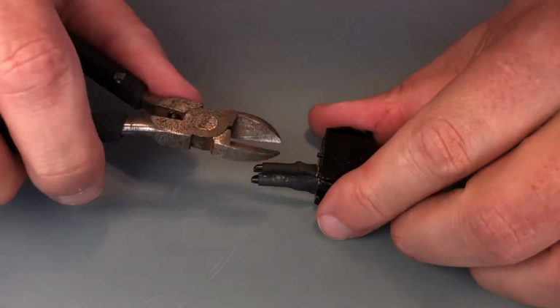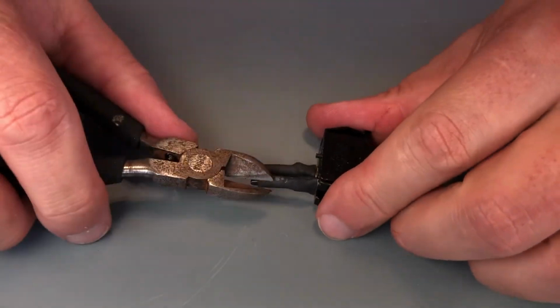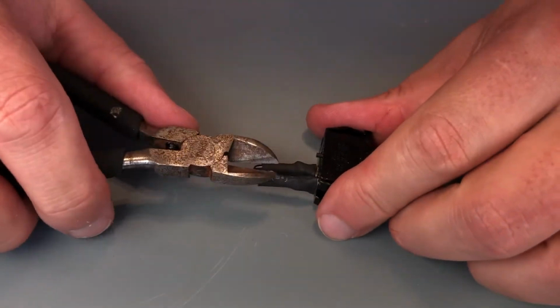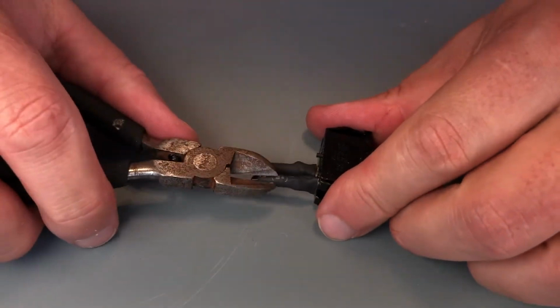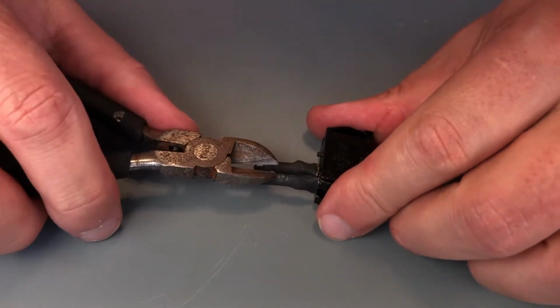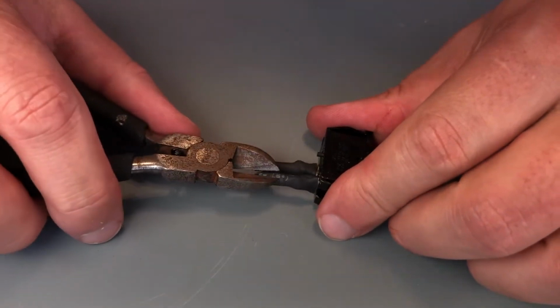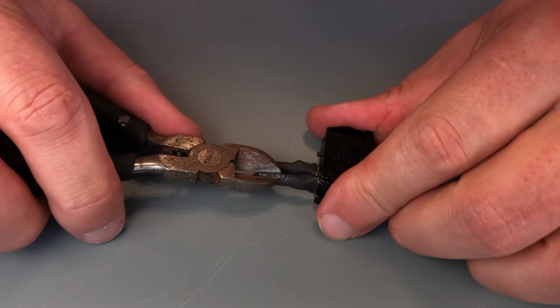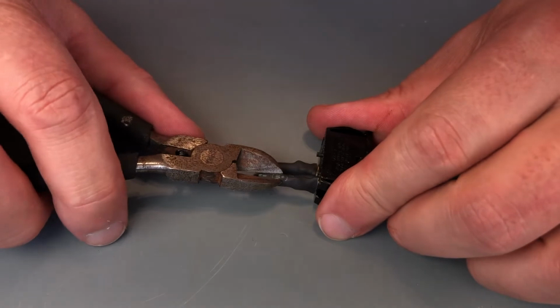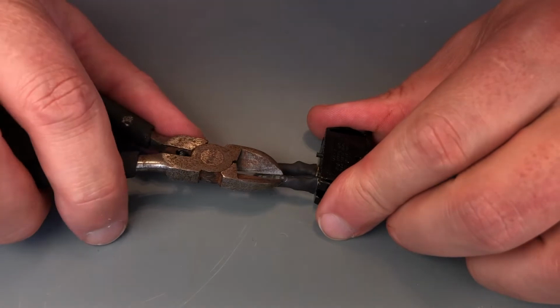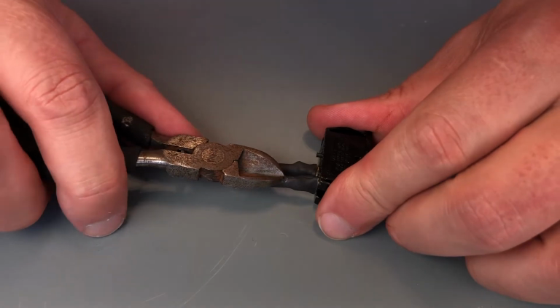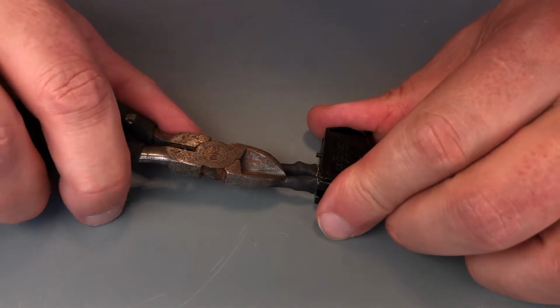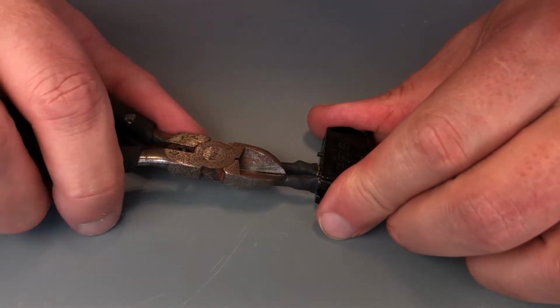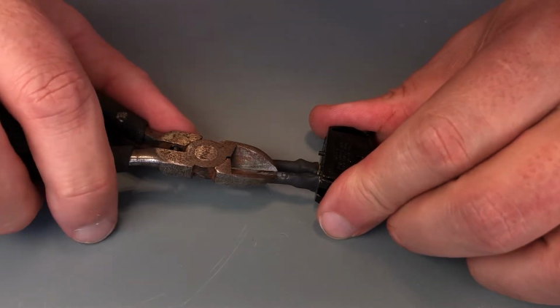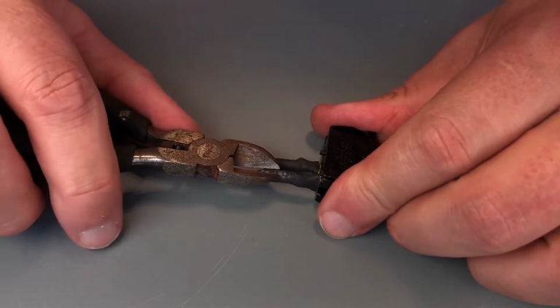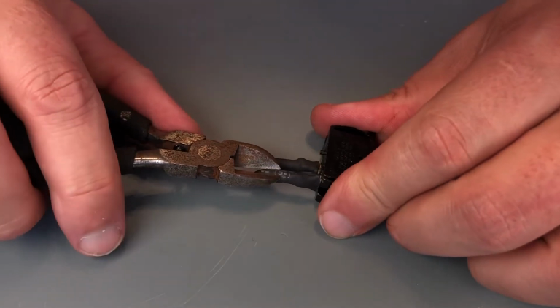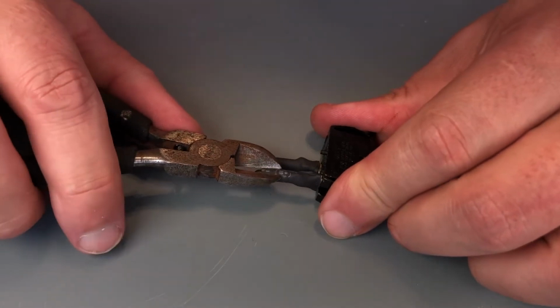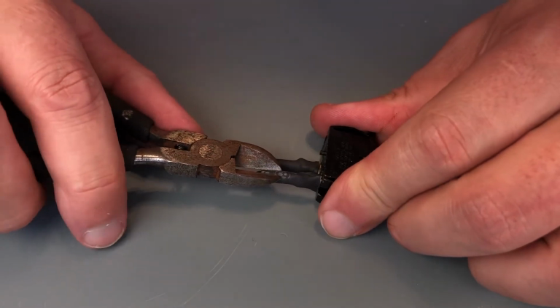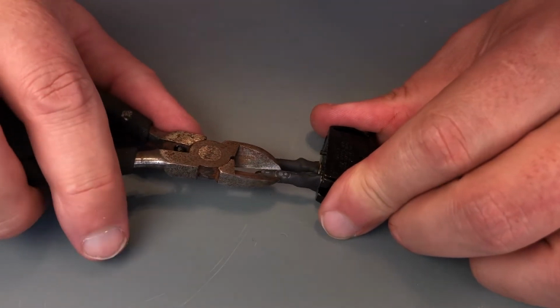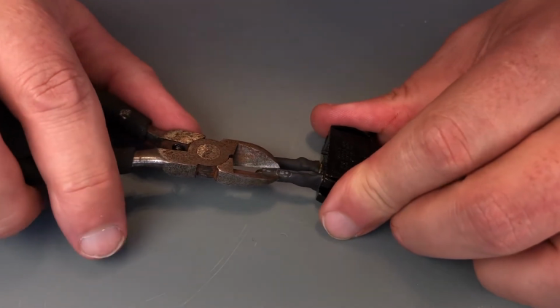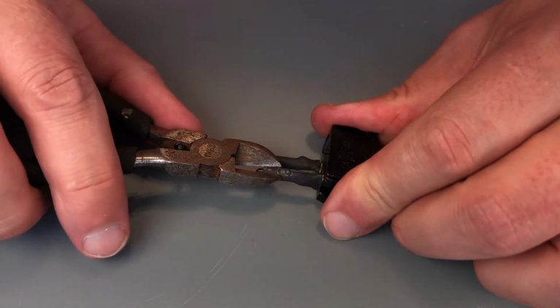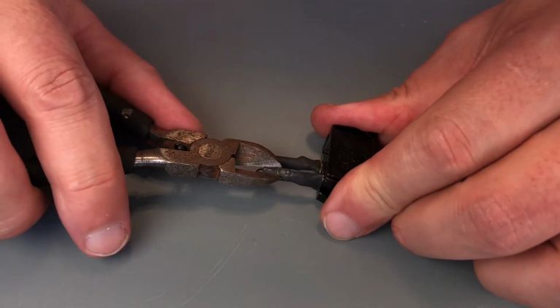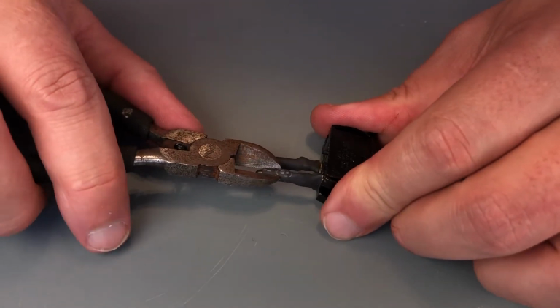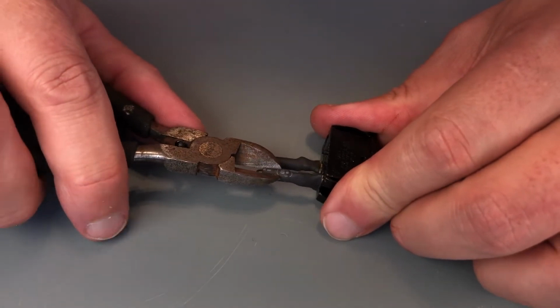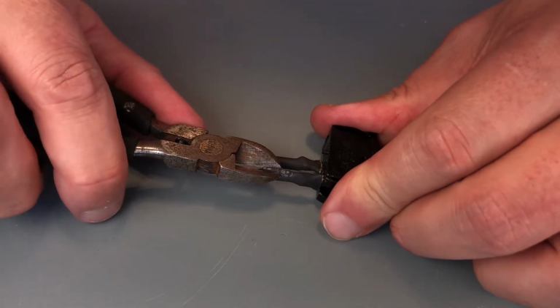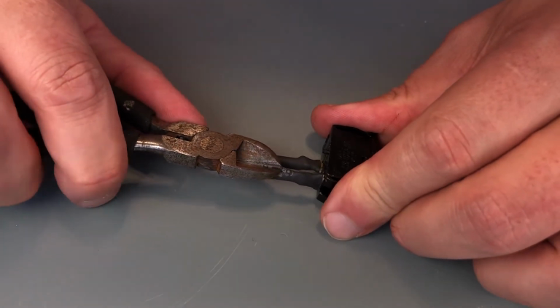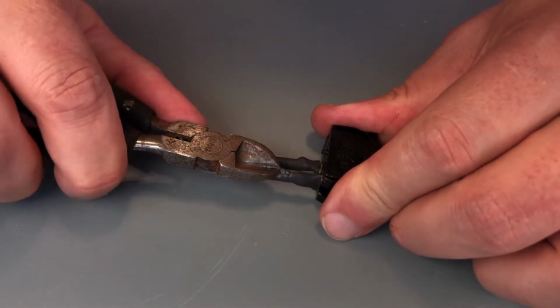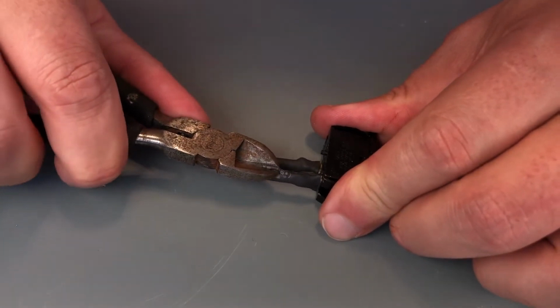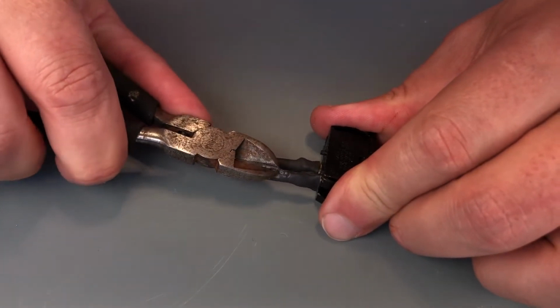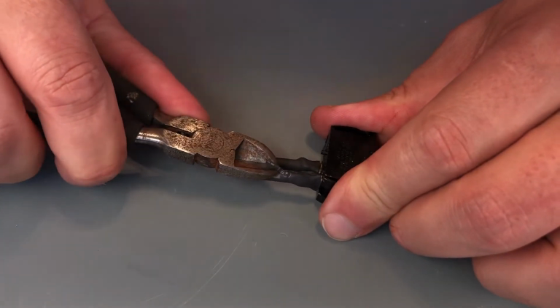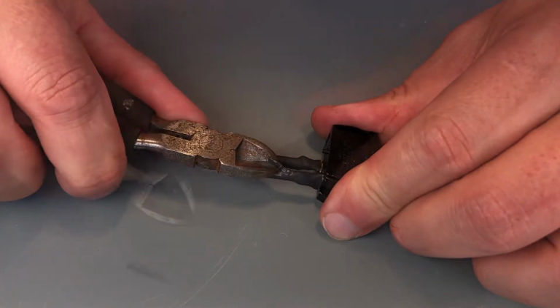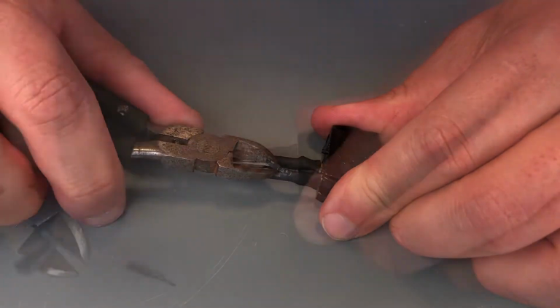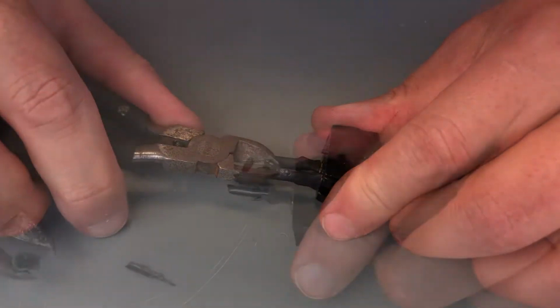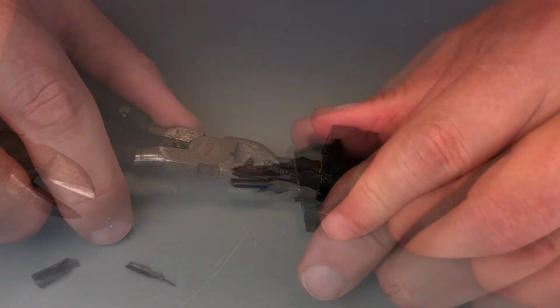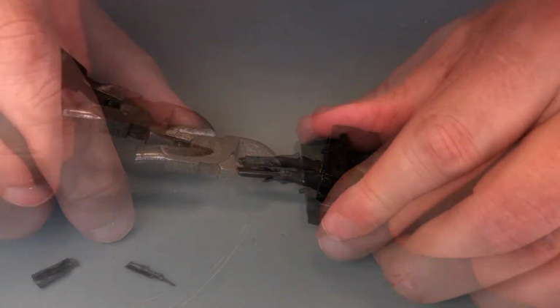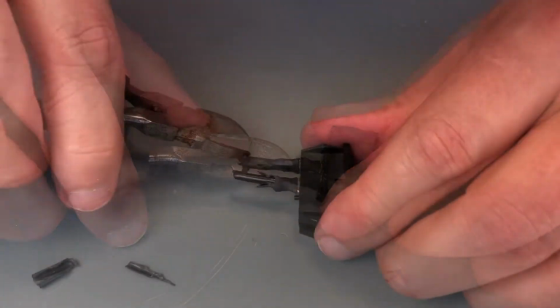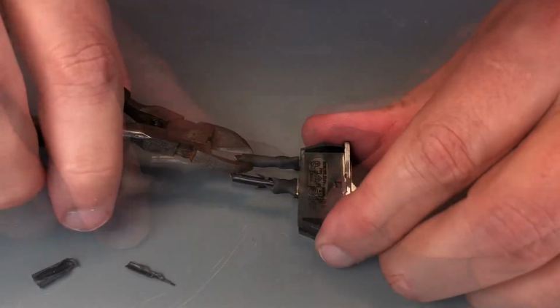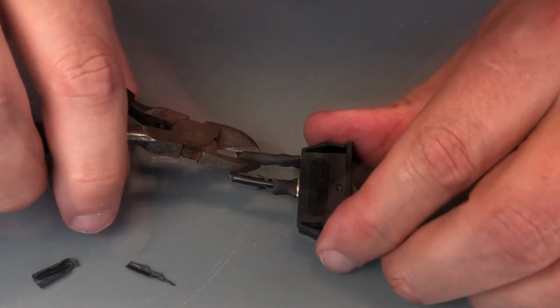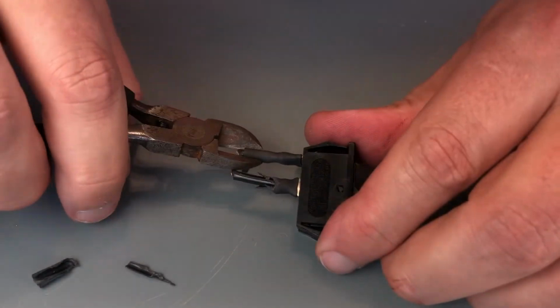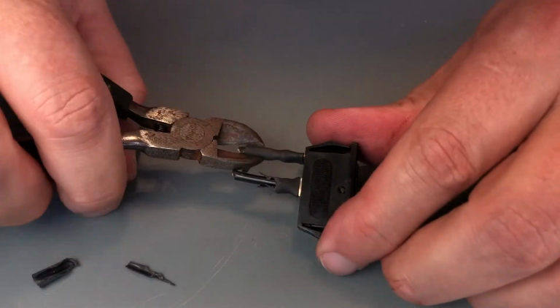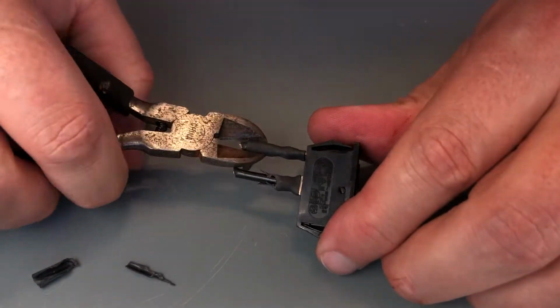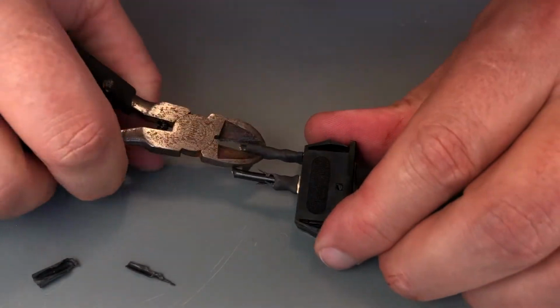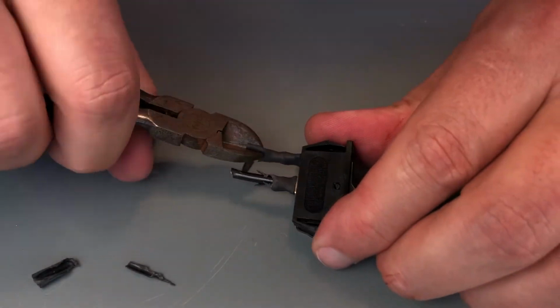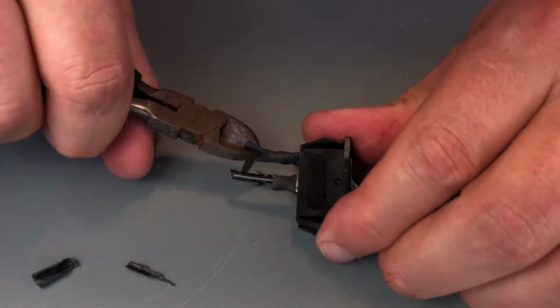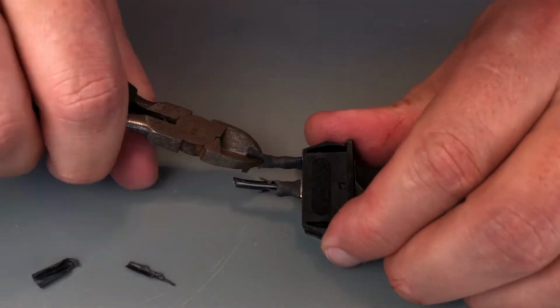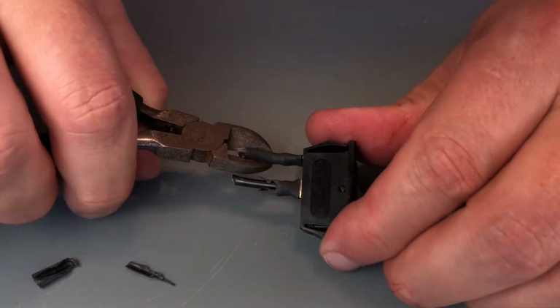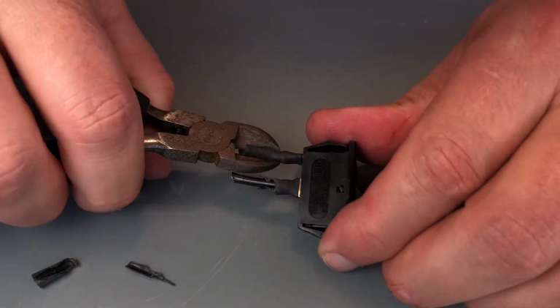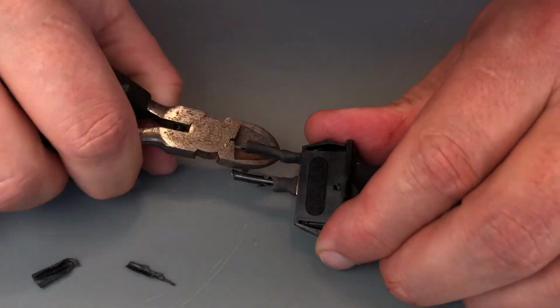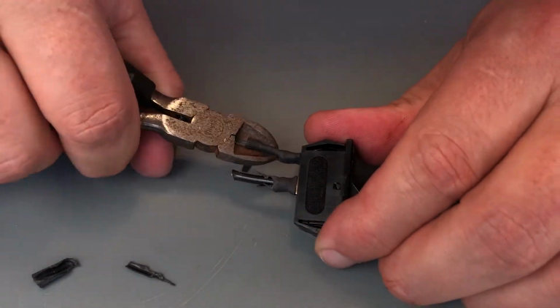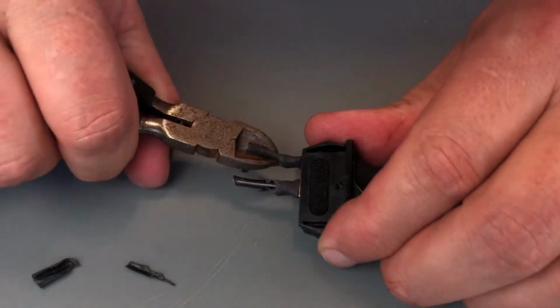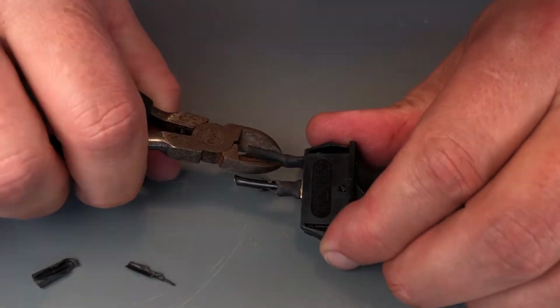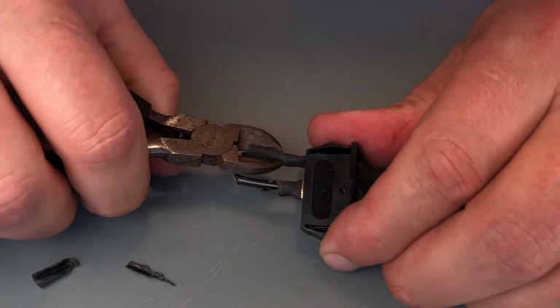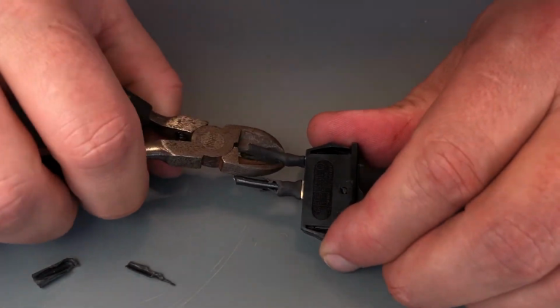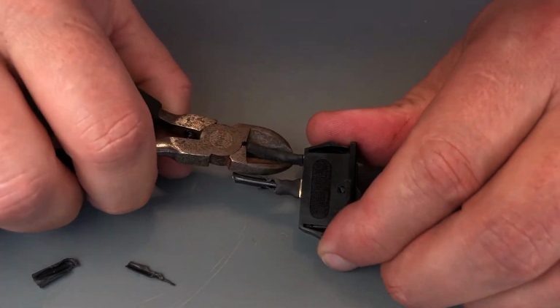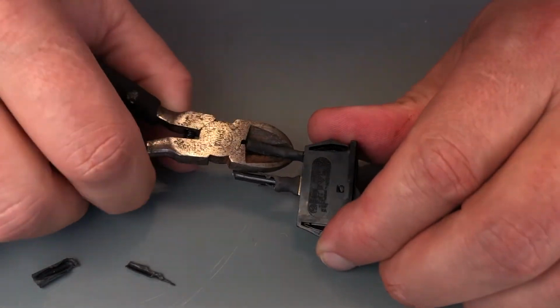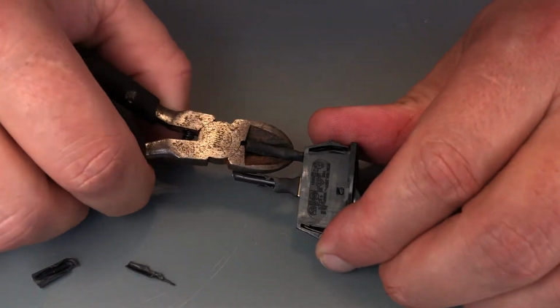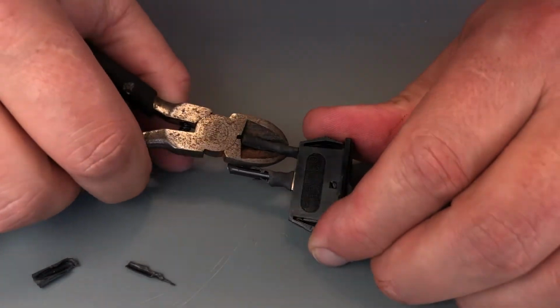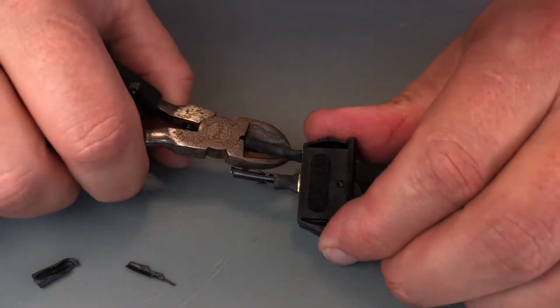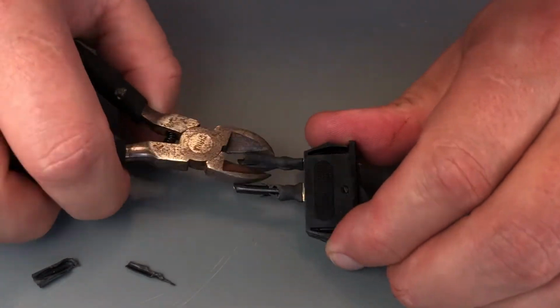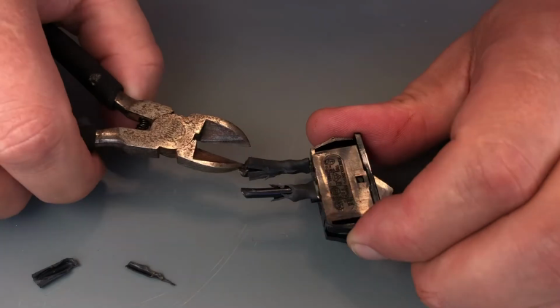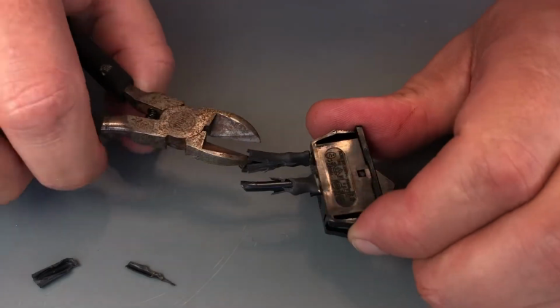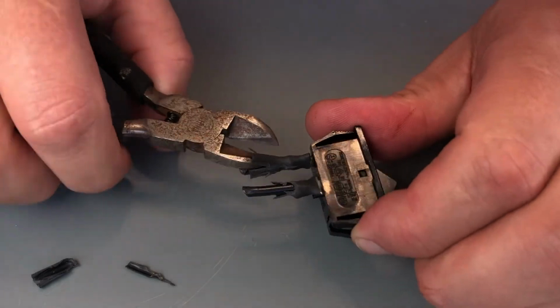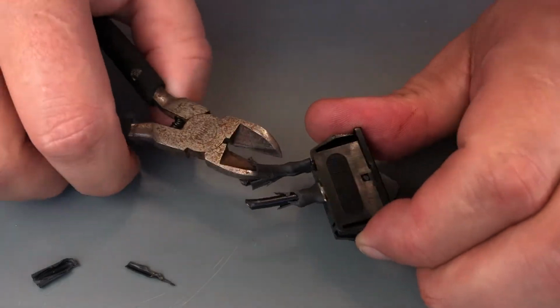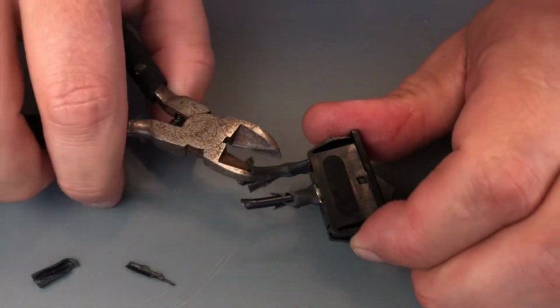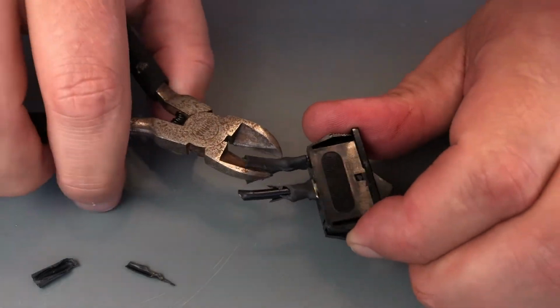You'll have to bear with me while I clean the heat shrink, old wire, and solder from these repurposed 1541 parts.